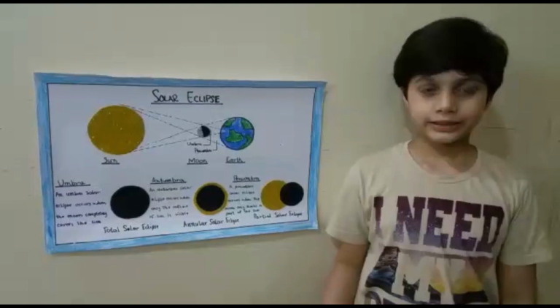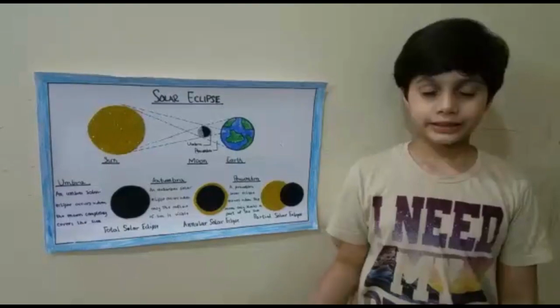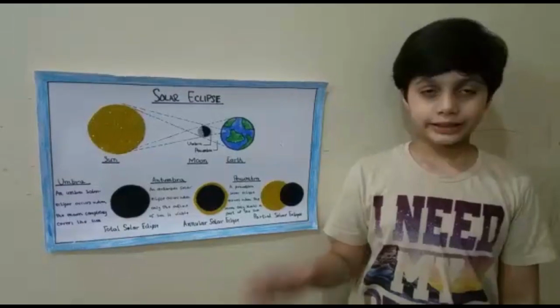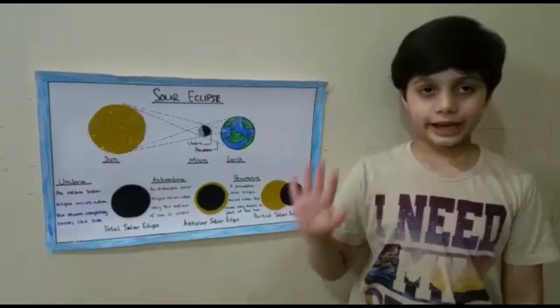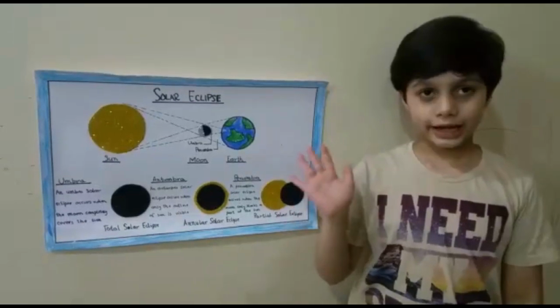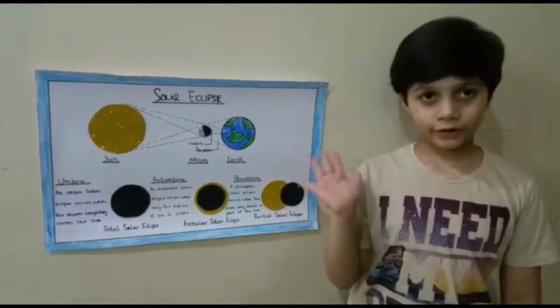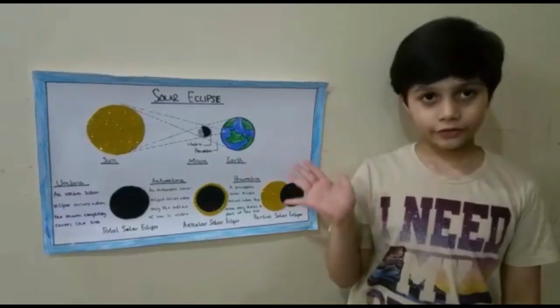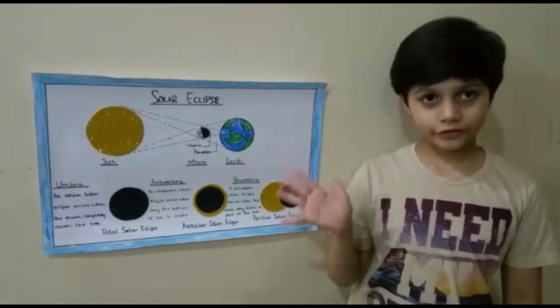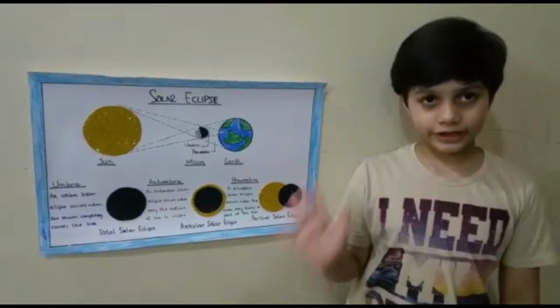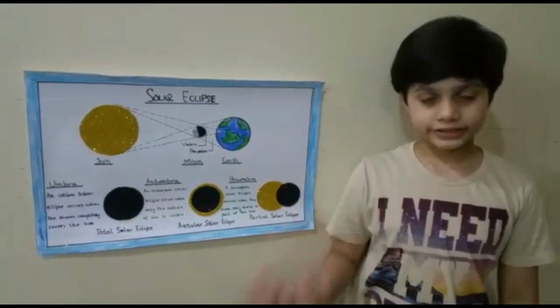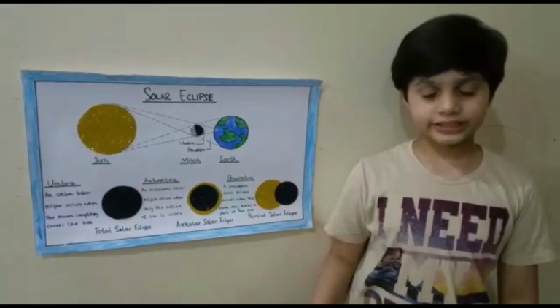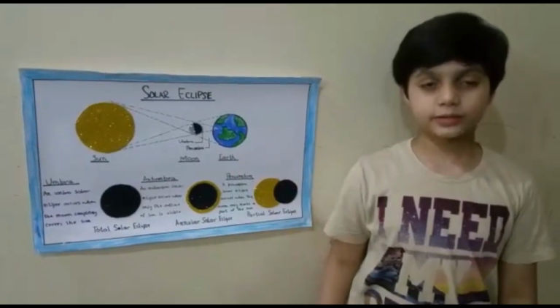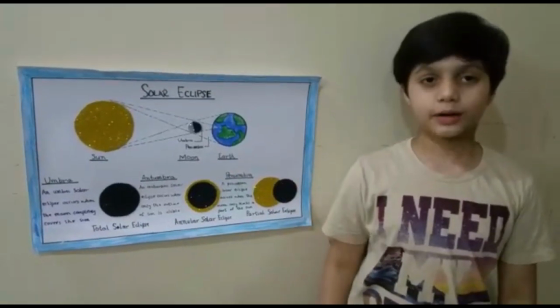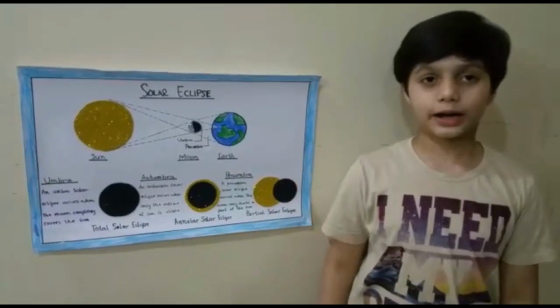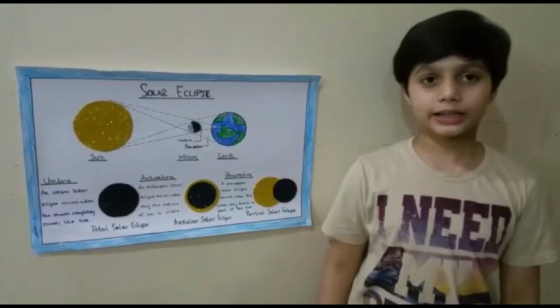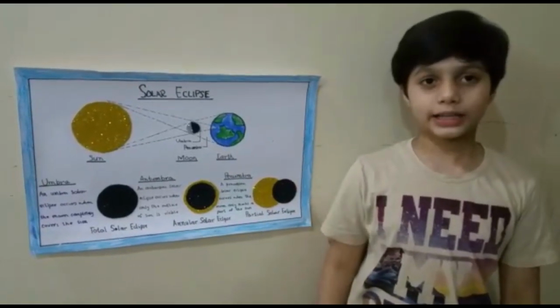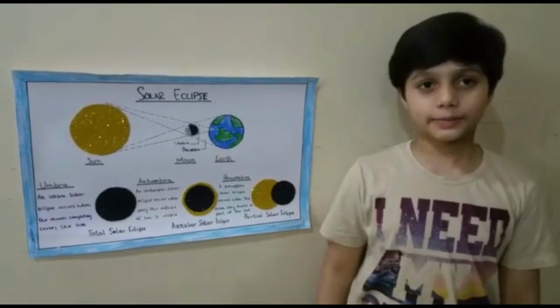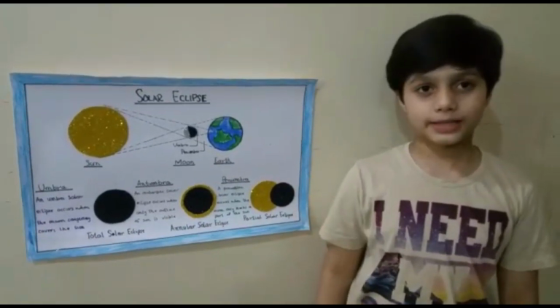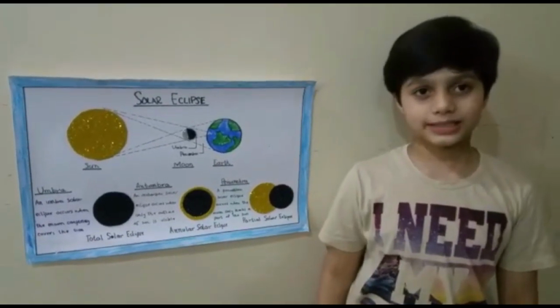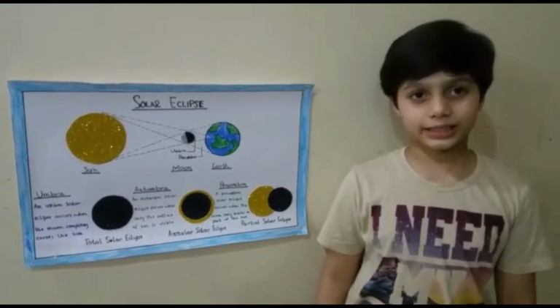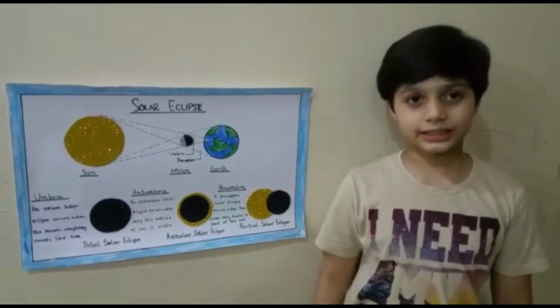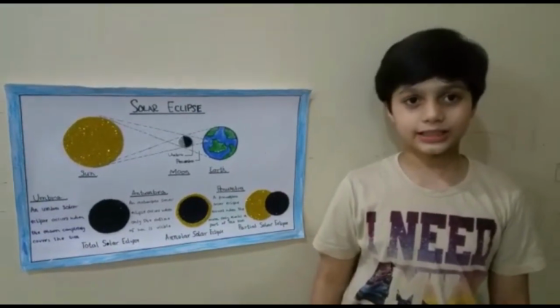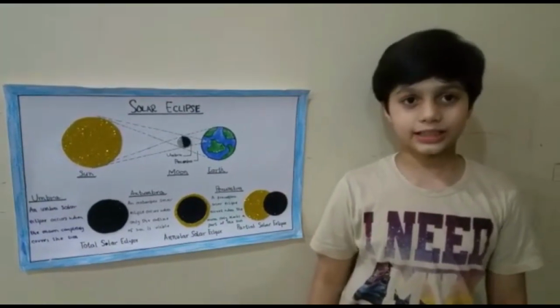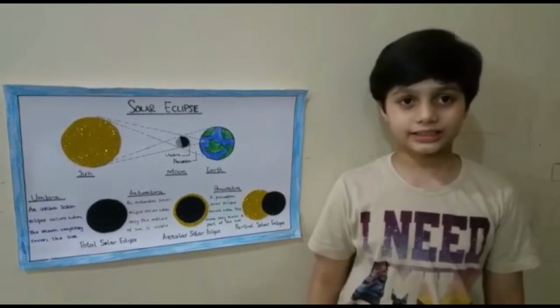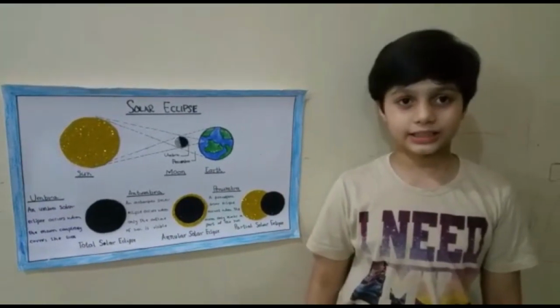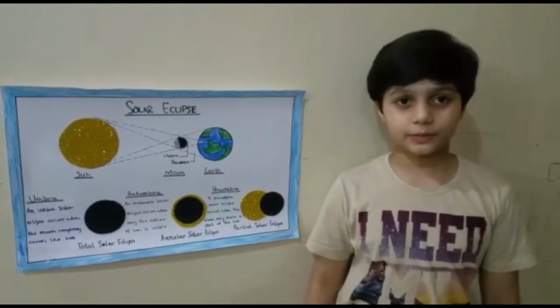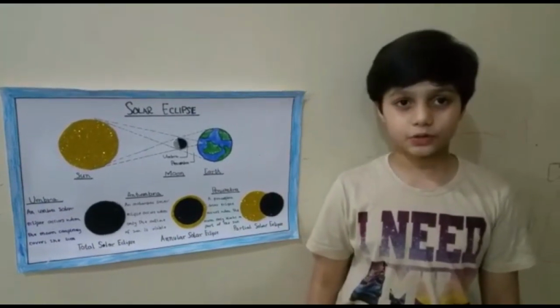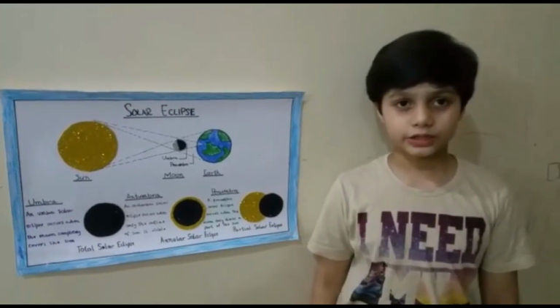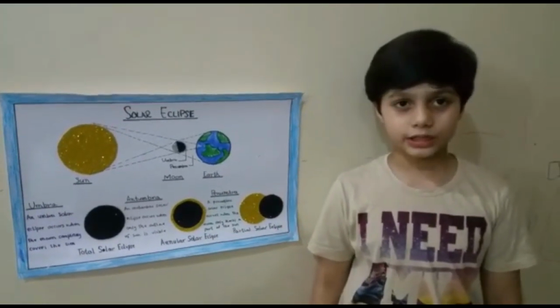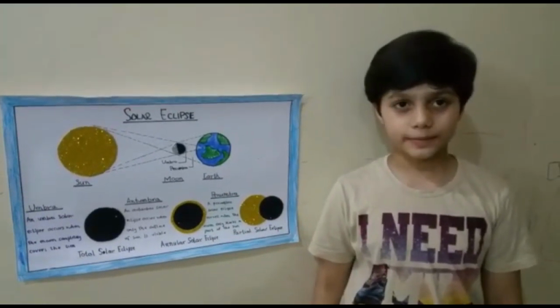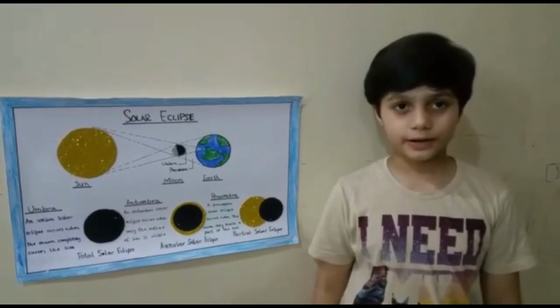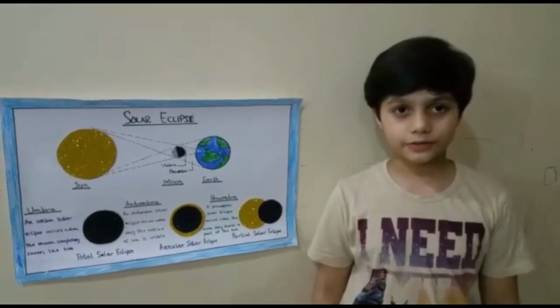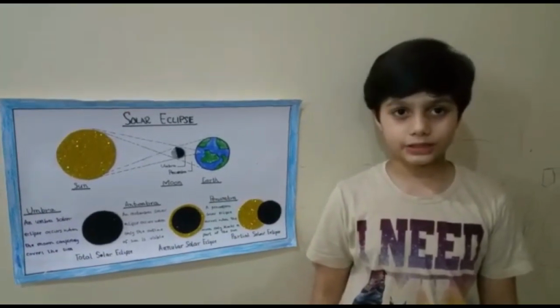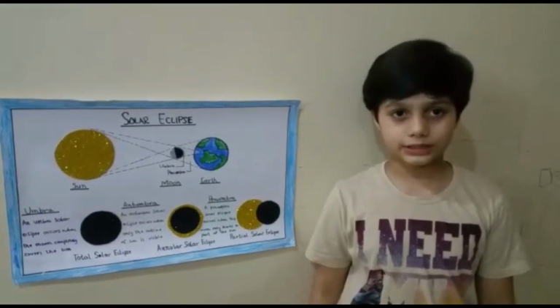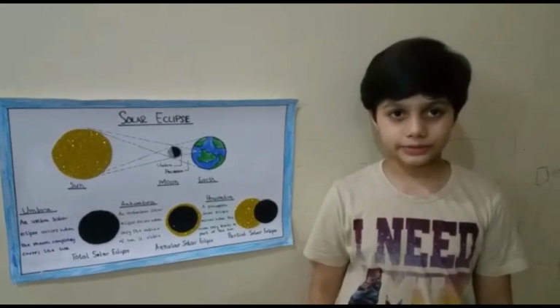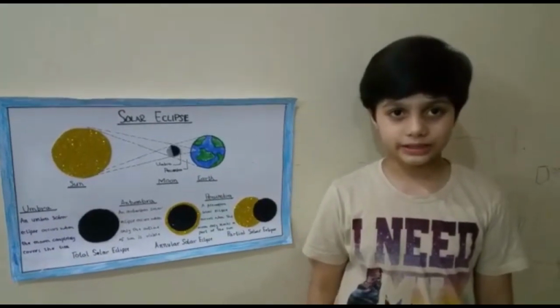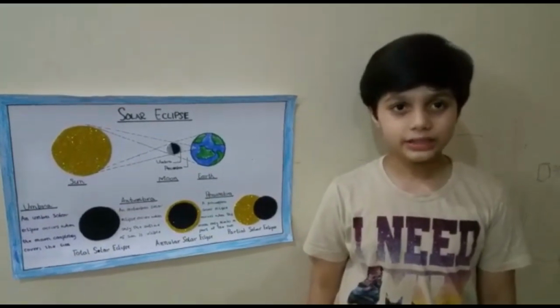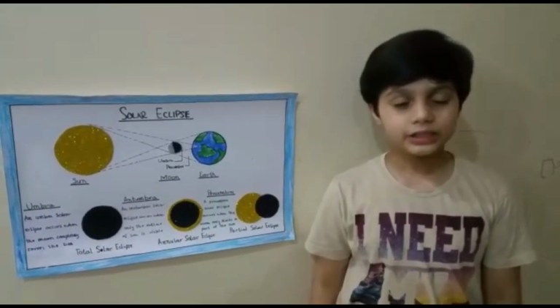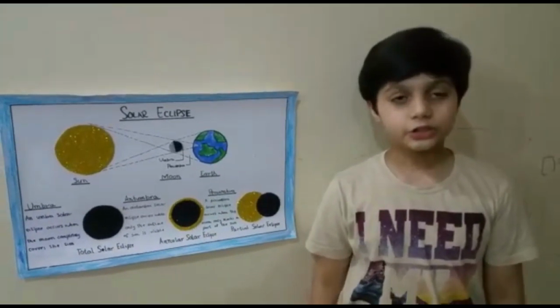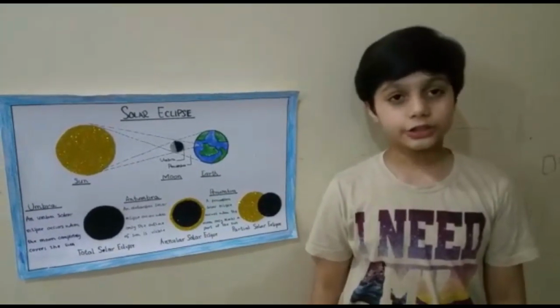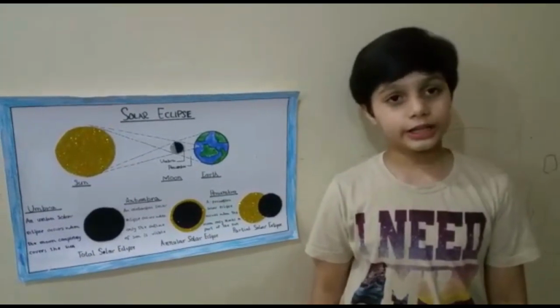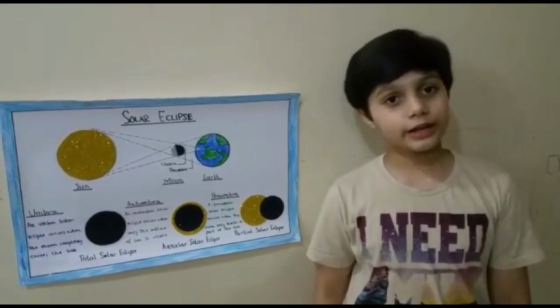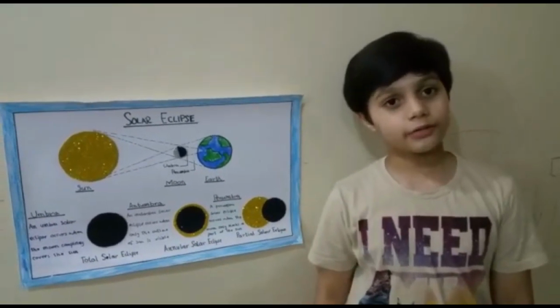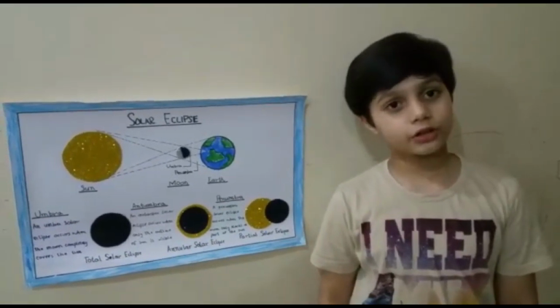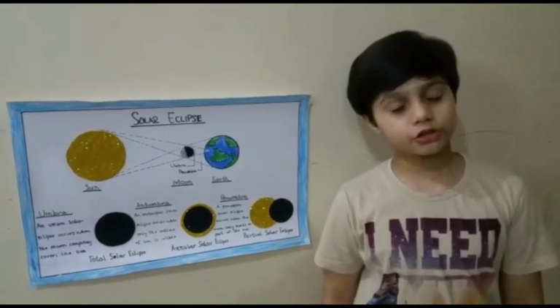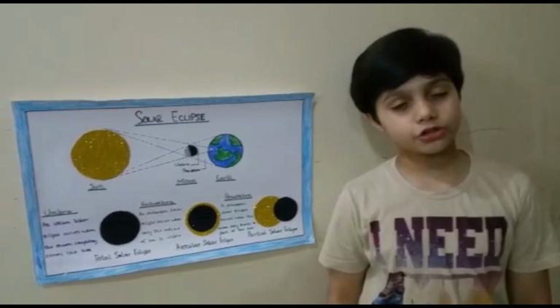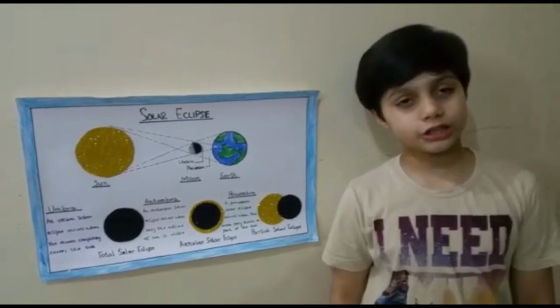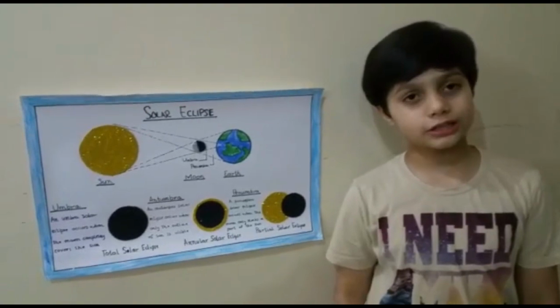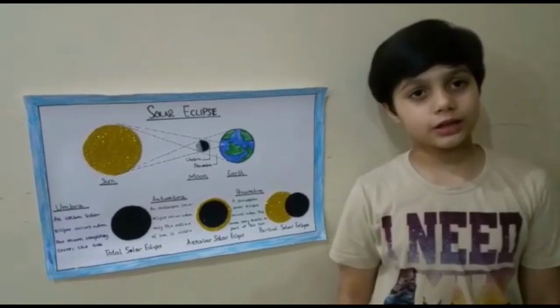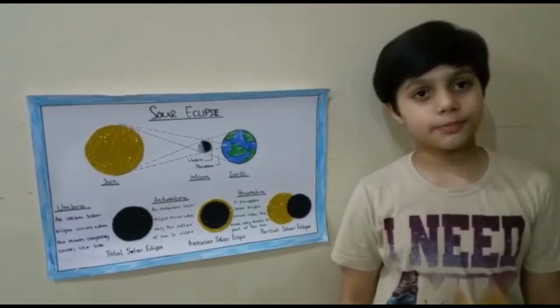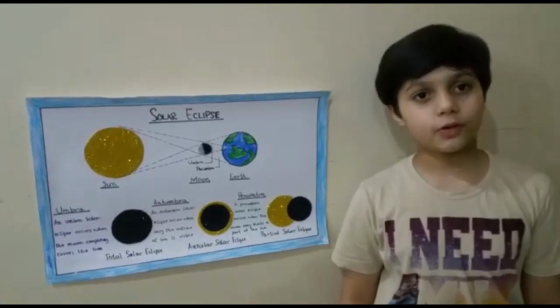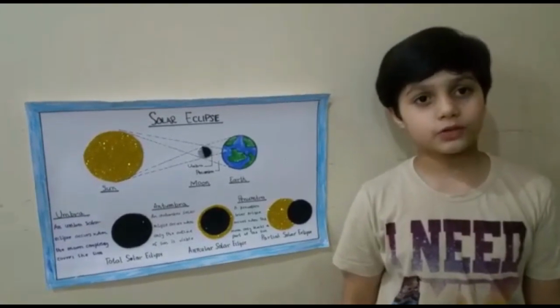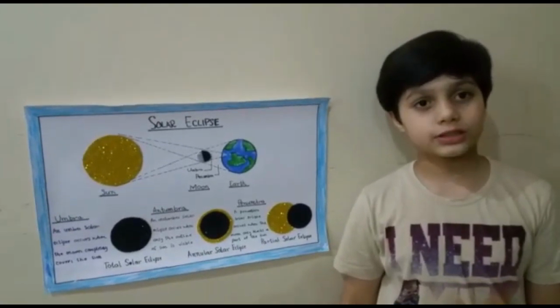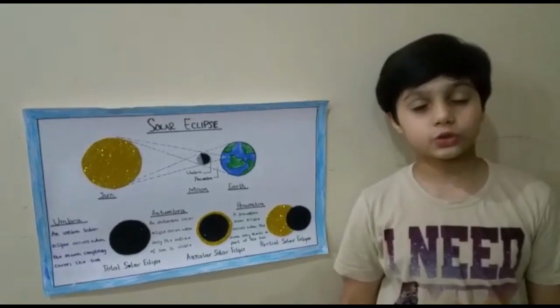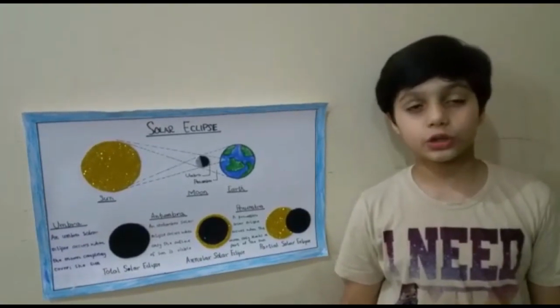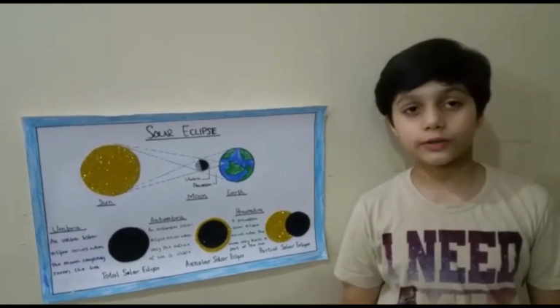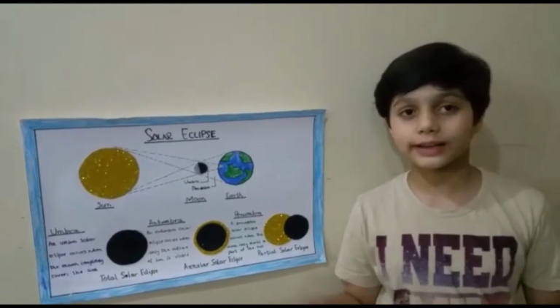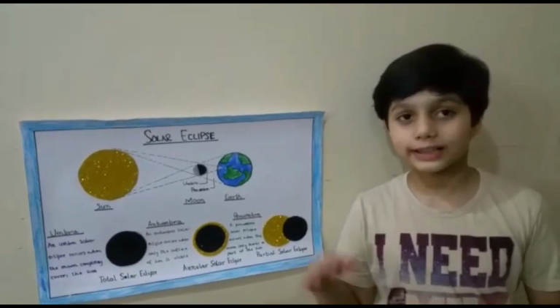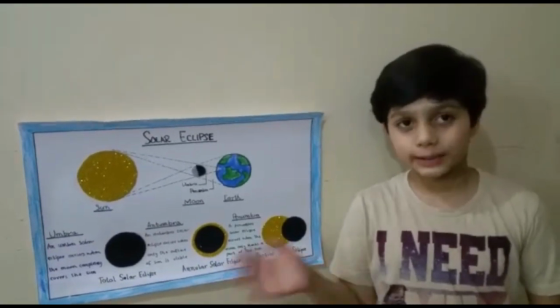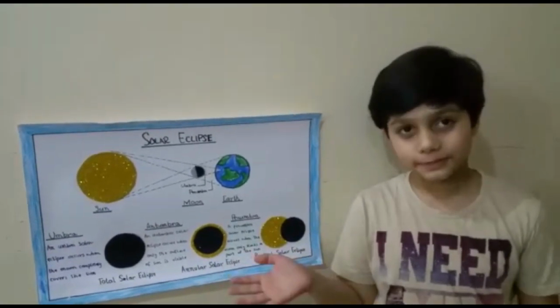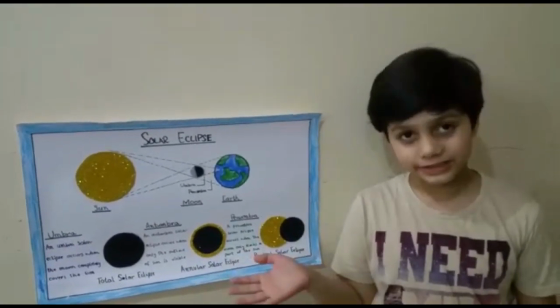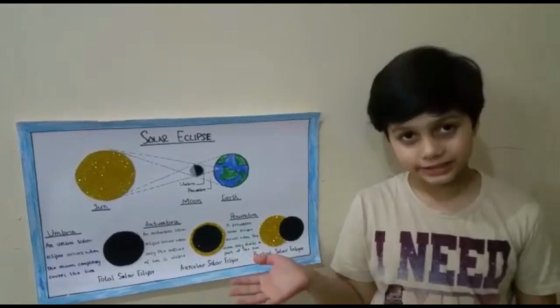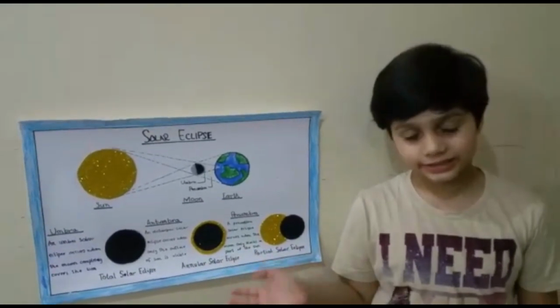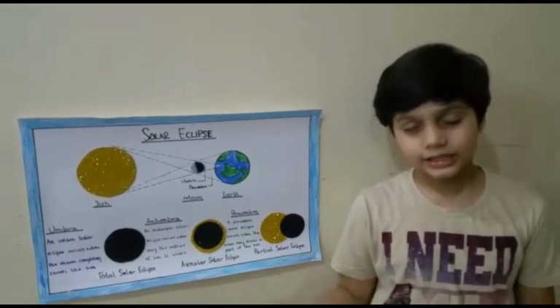Hello friends, my name is Sayyid Hassan Mojitabha Vizvi. Today I want to tell you about solar eclipses.